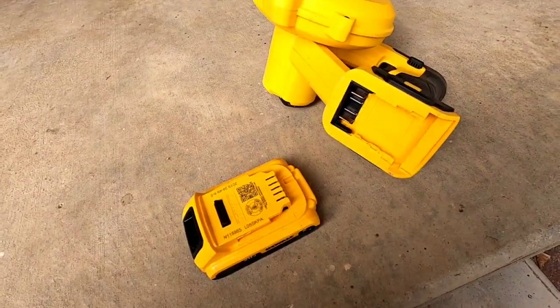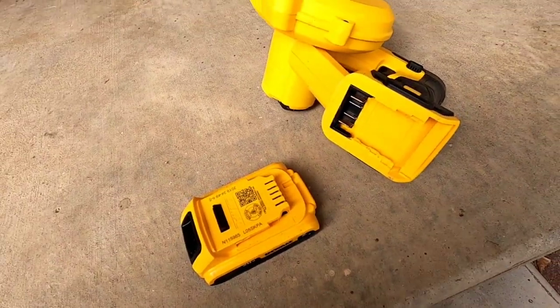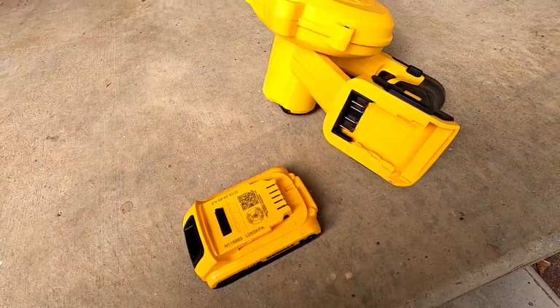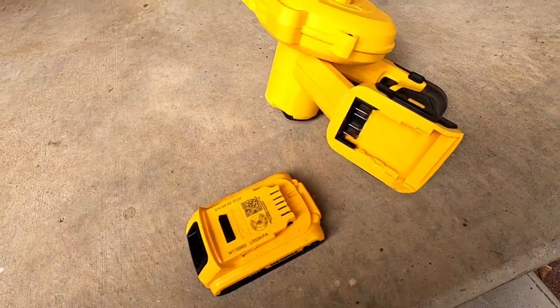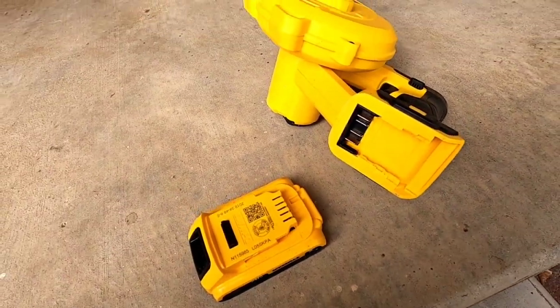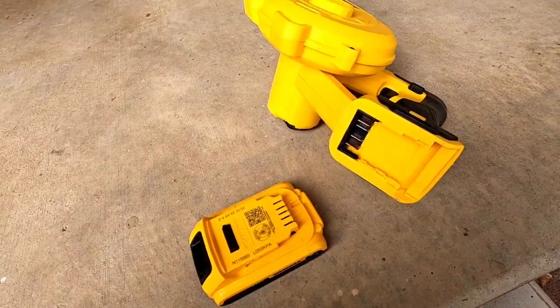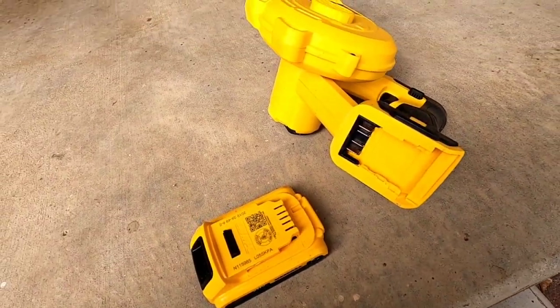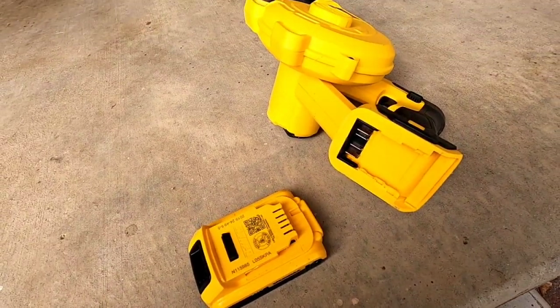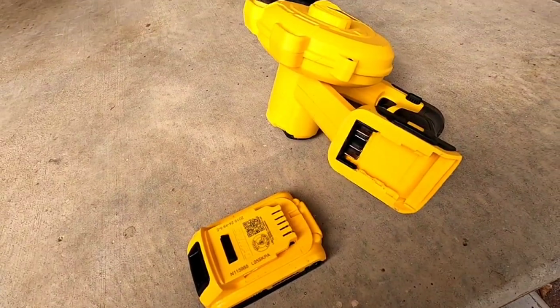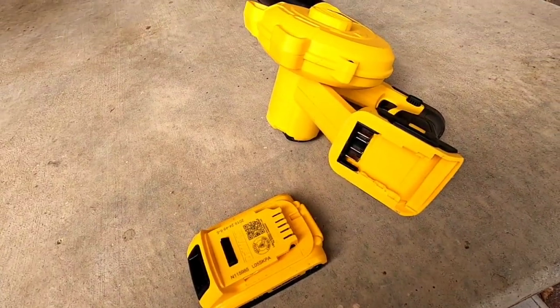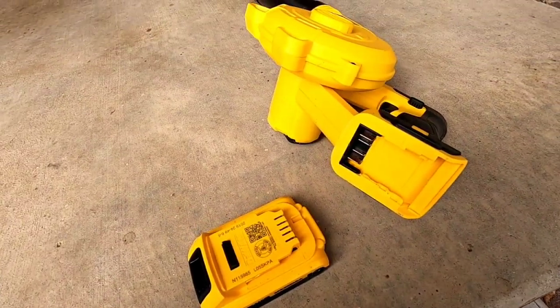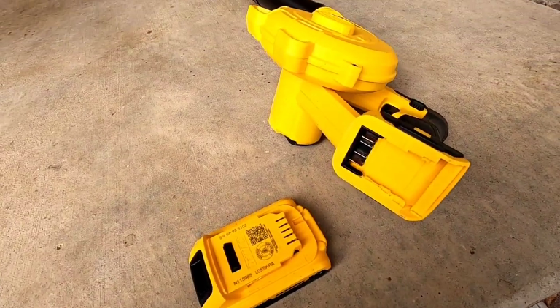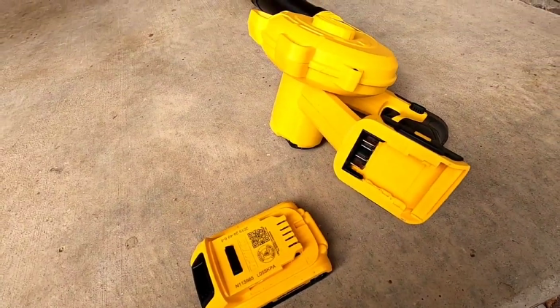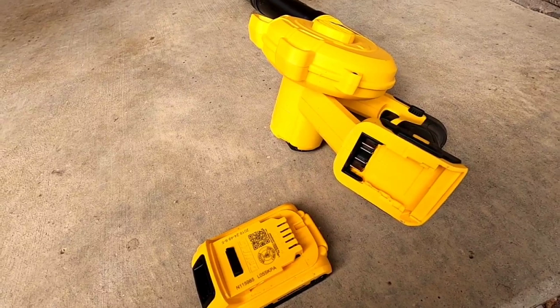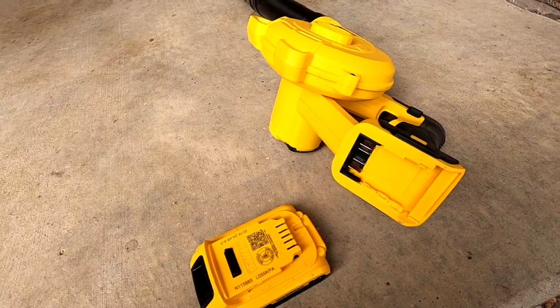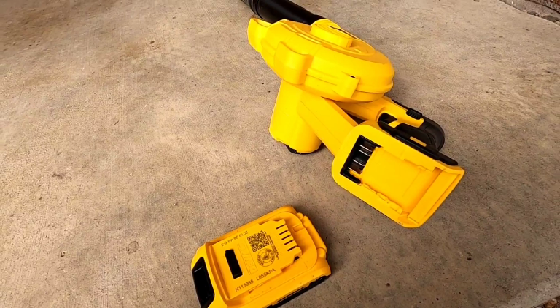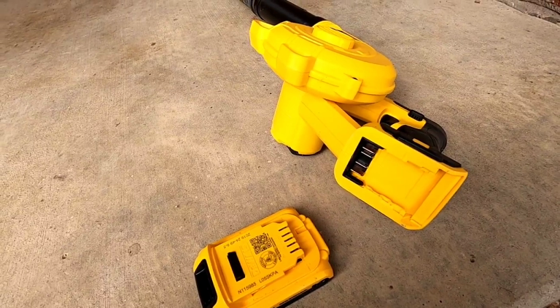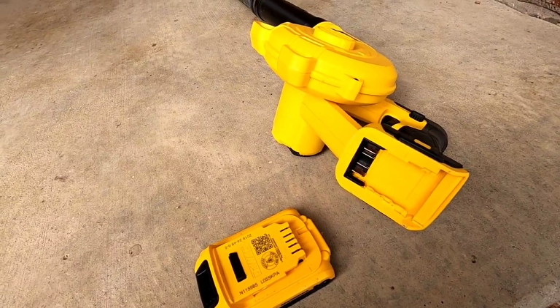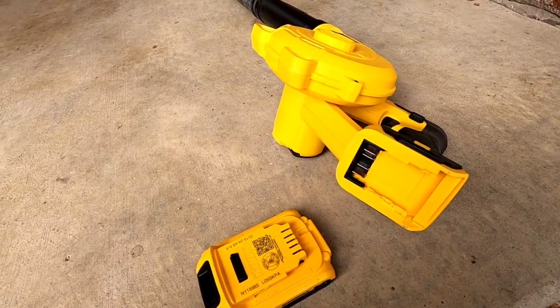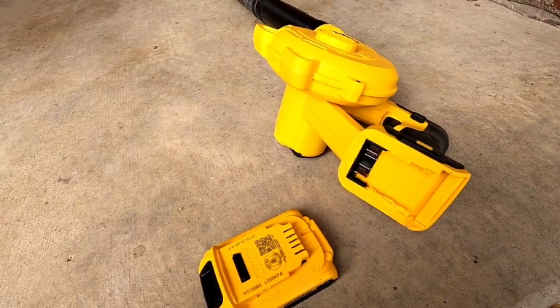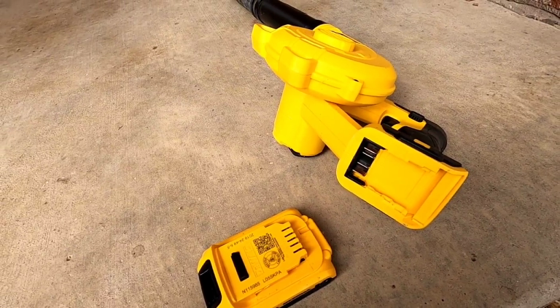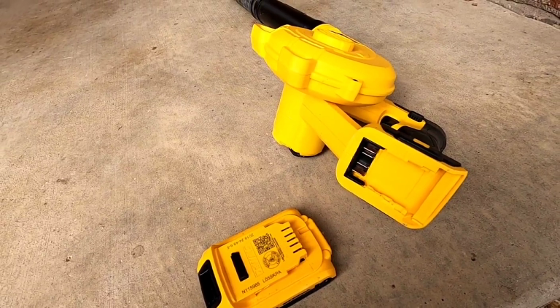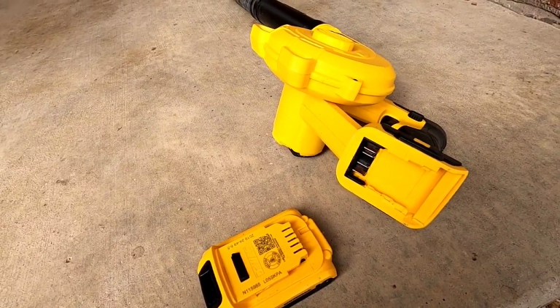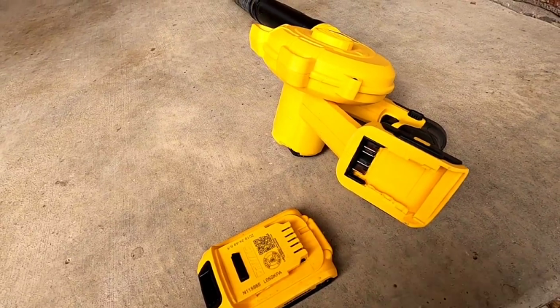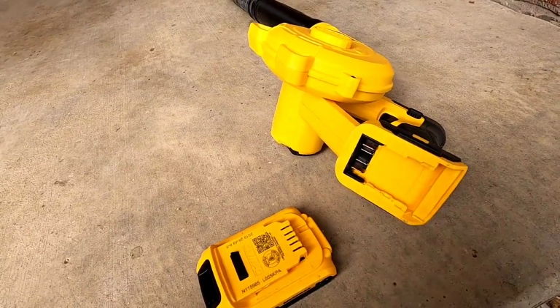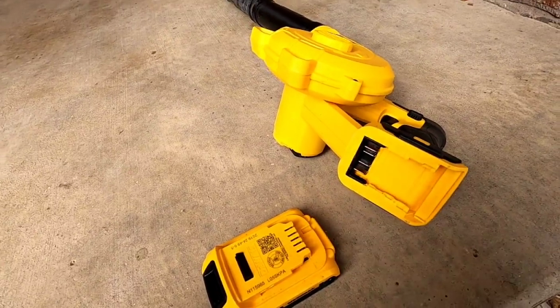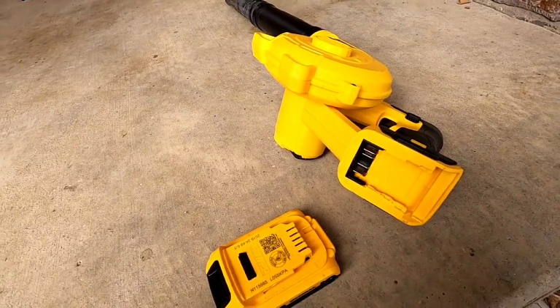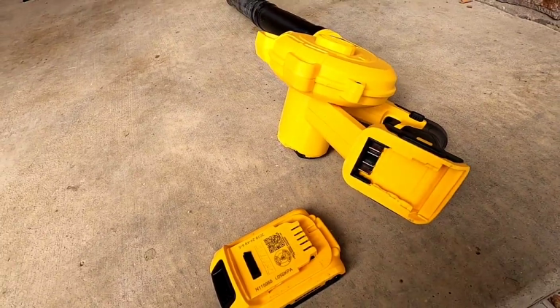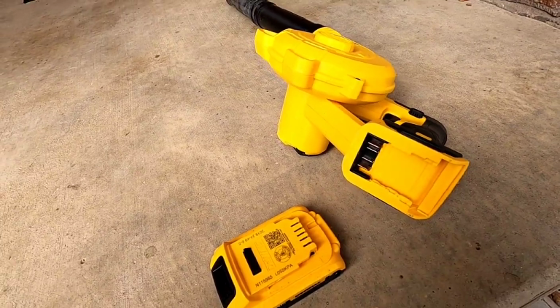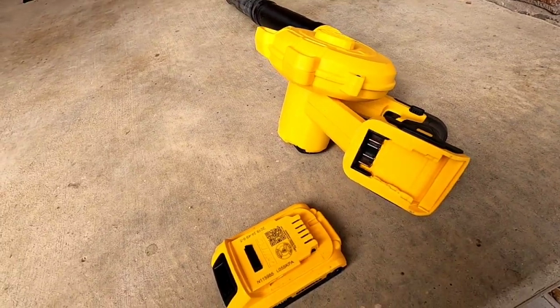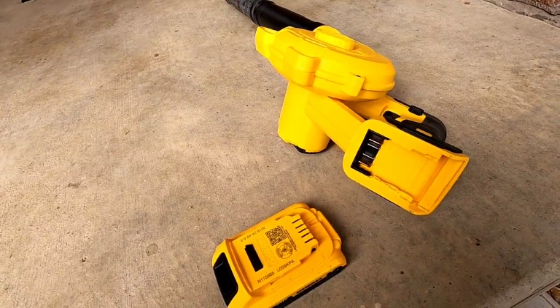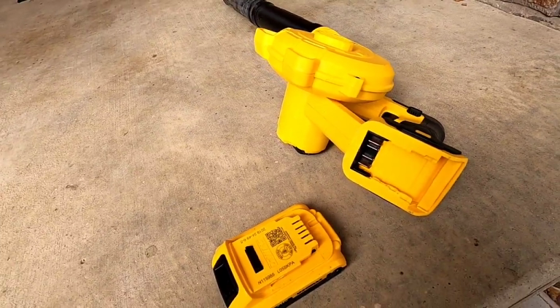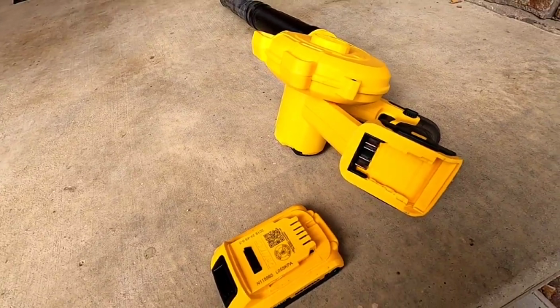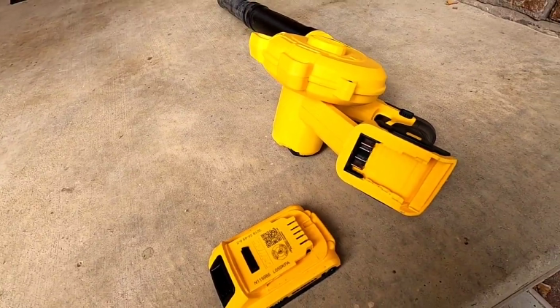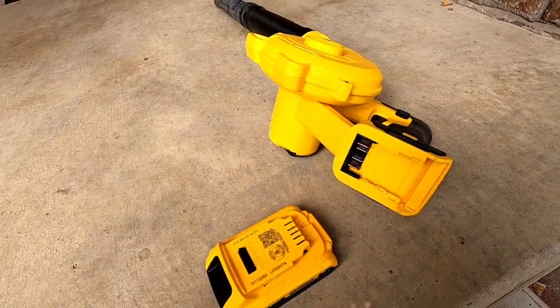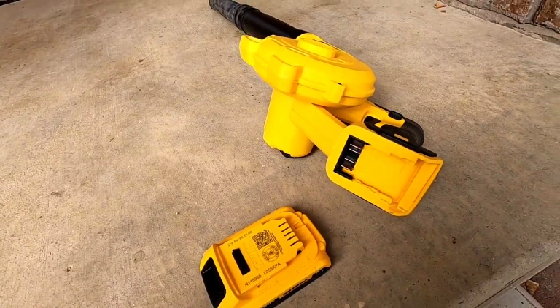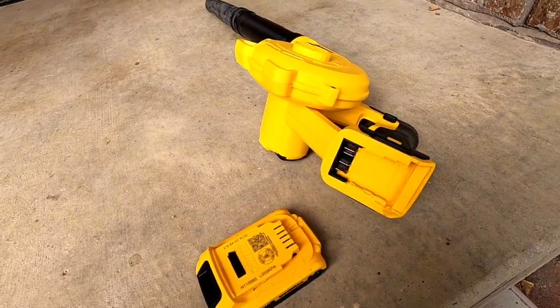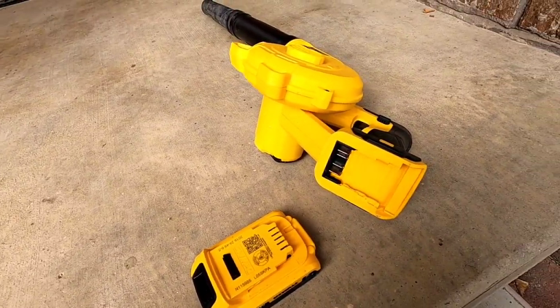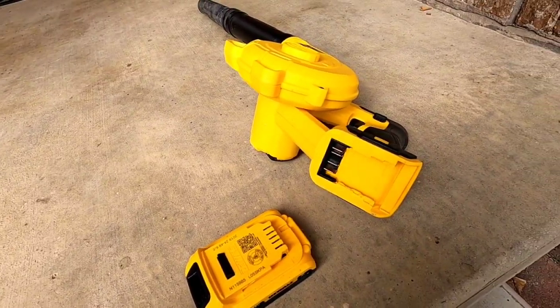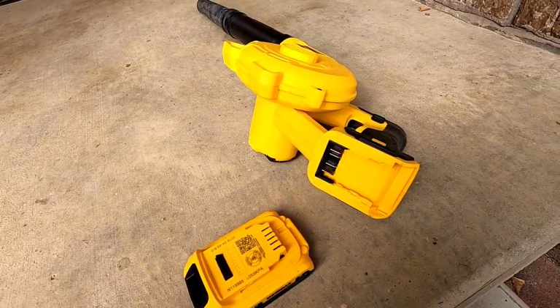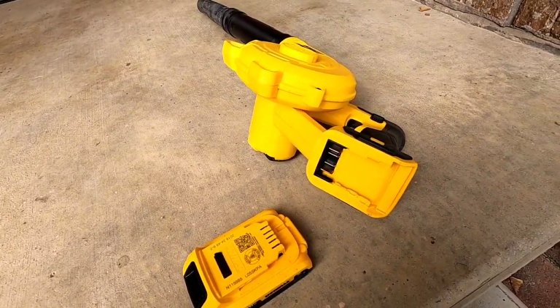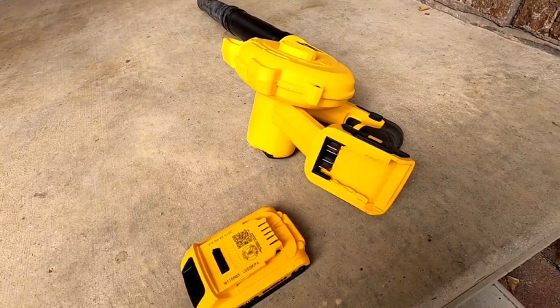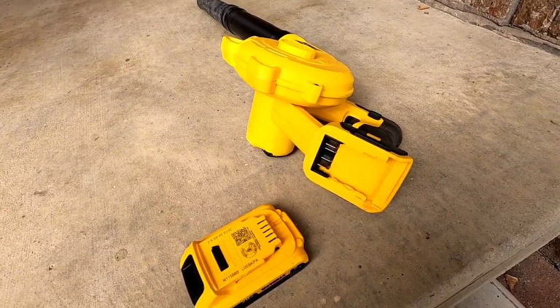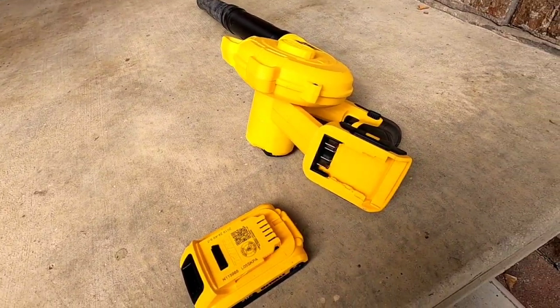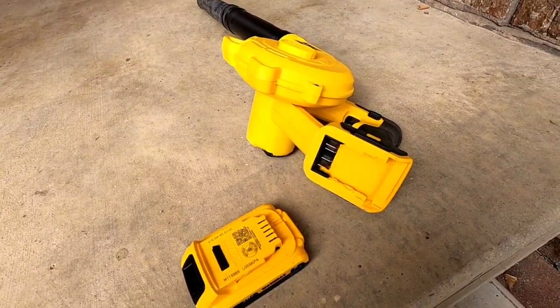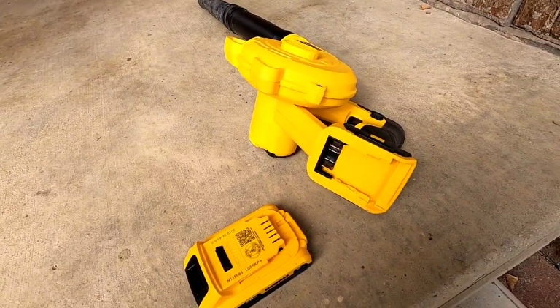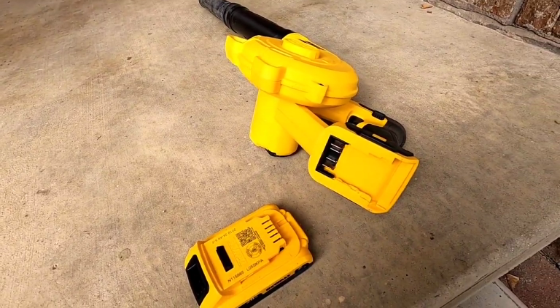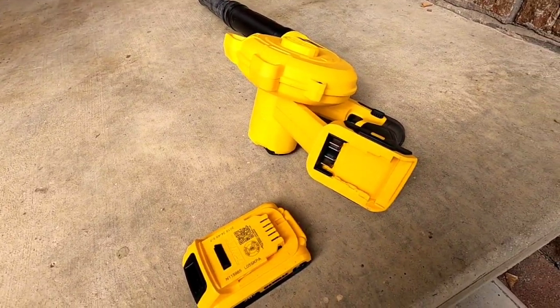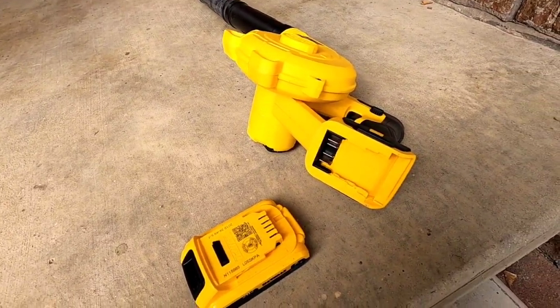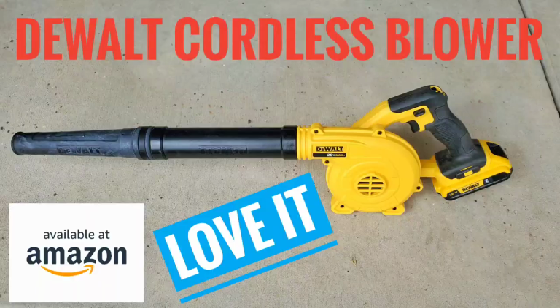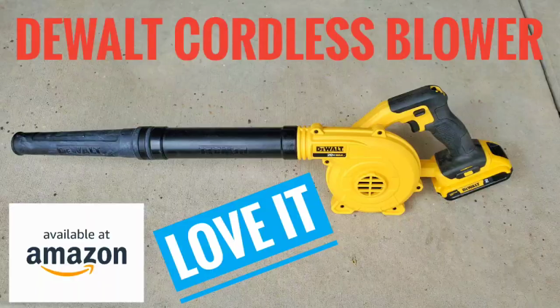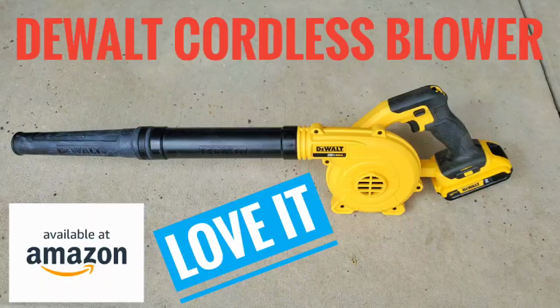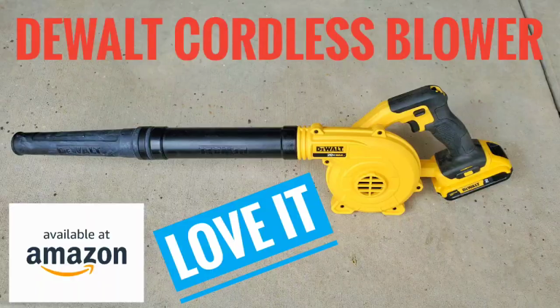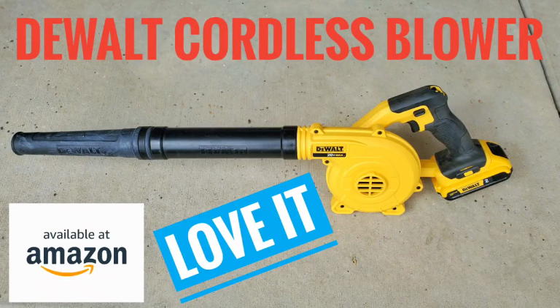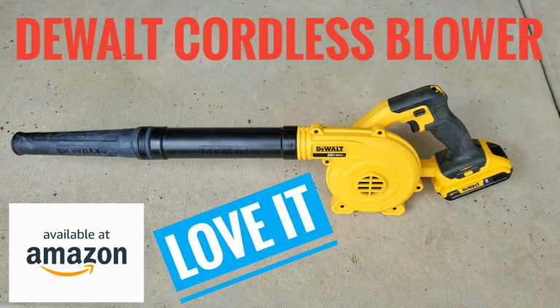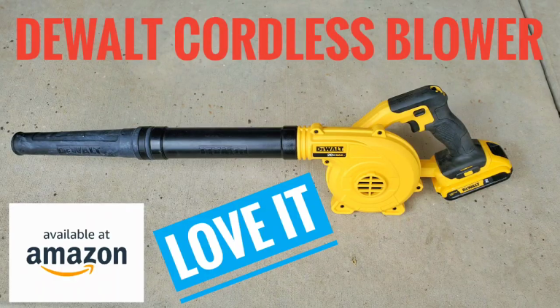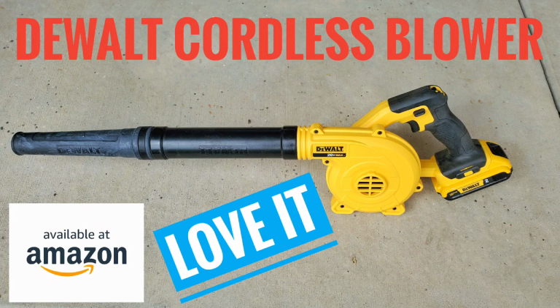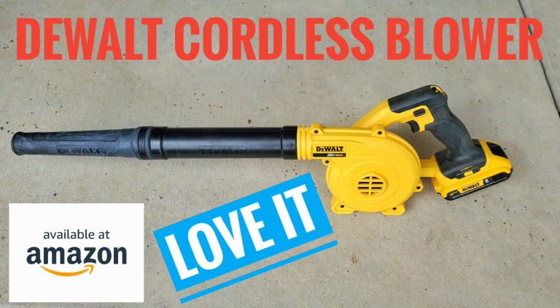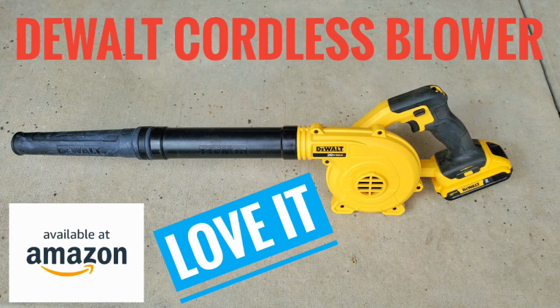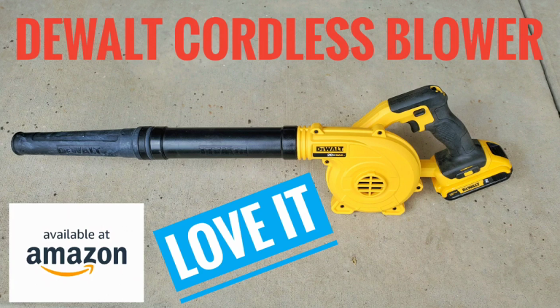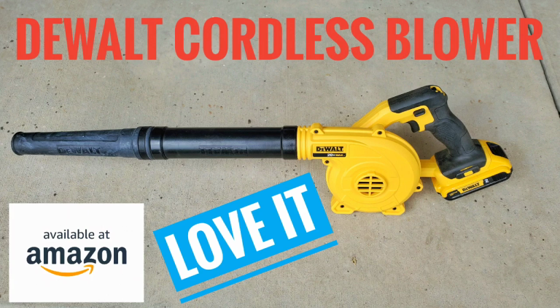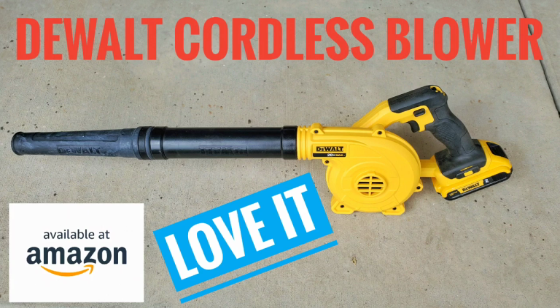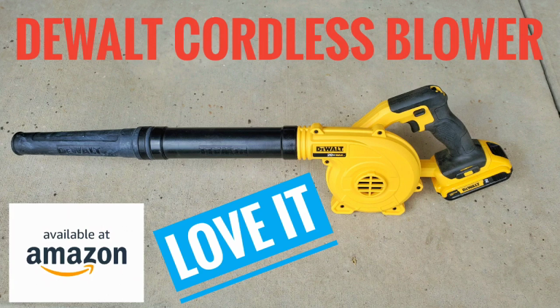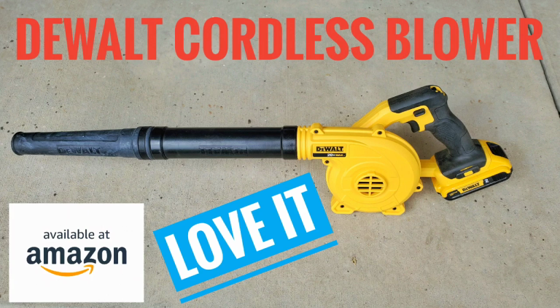Again, this is Just a Dad — a simple review on this DeWalt blower. Thank you, and please like and subscribe.